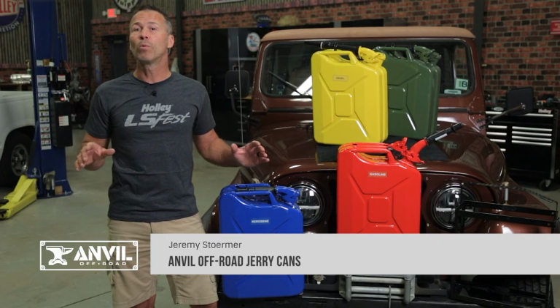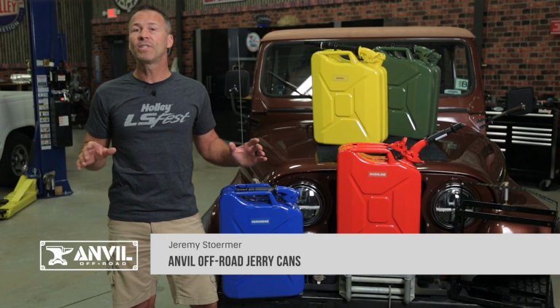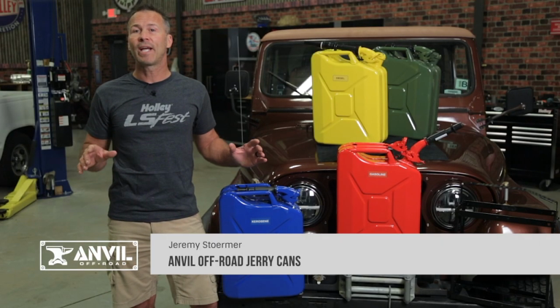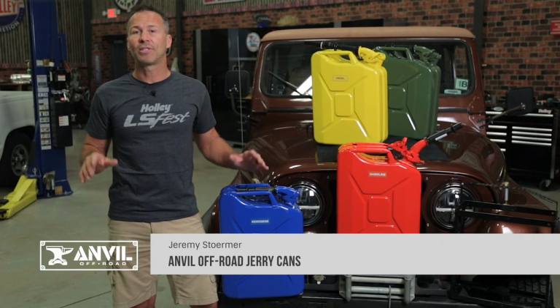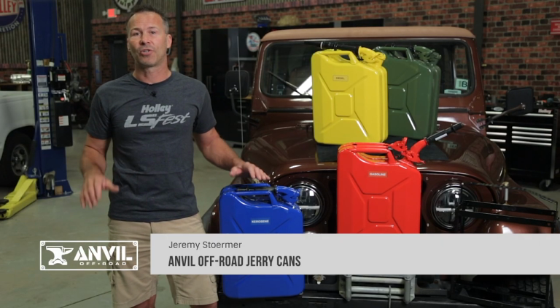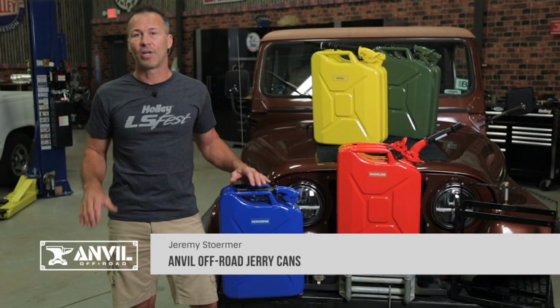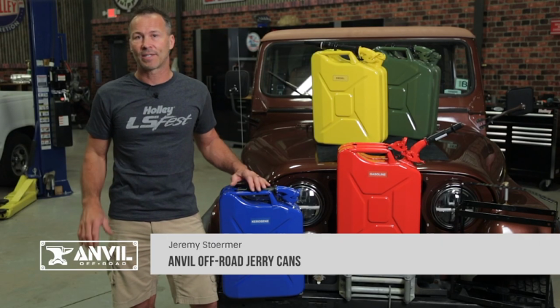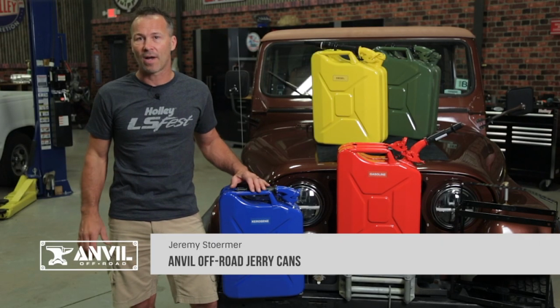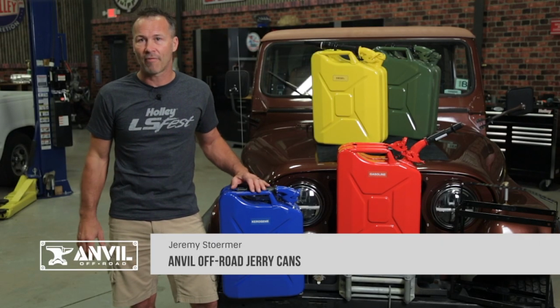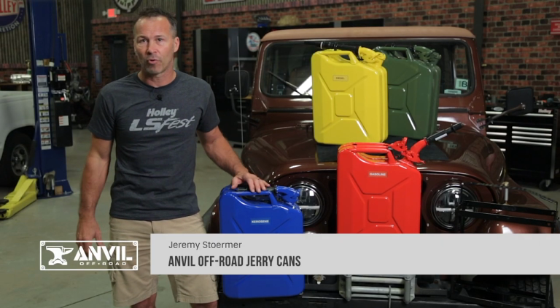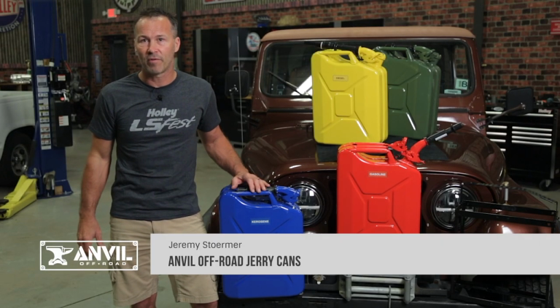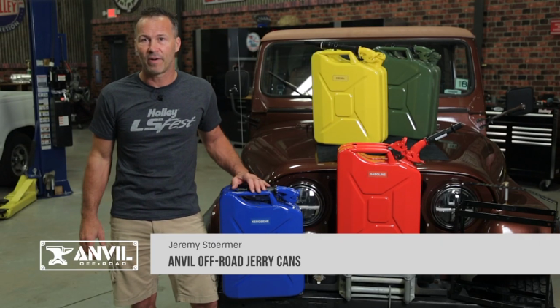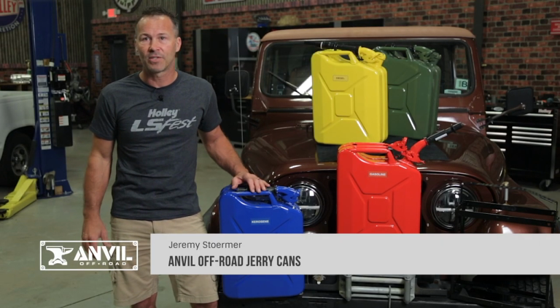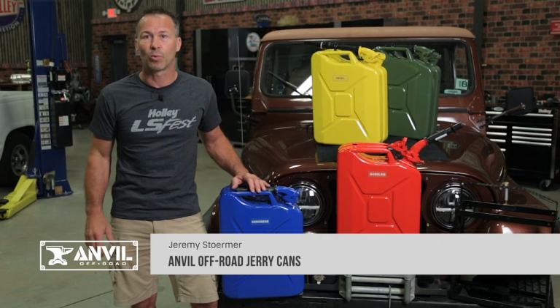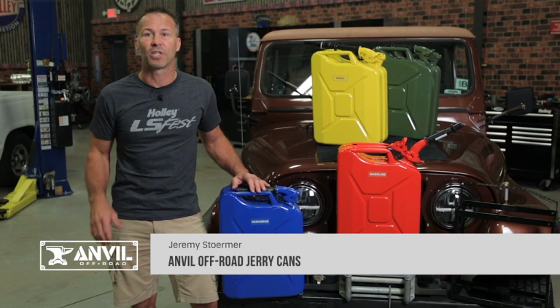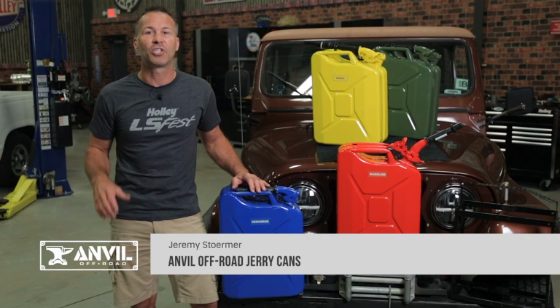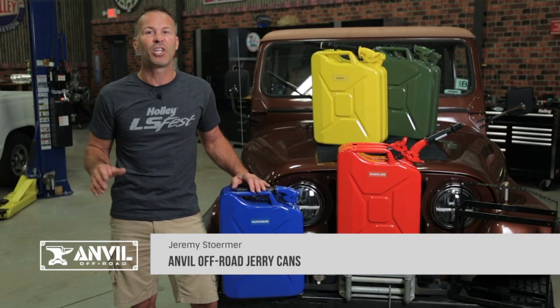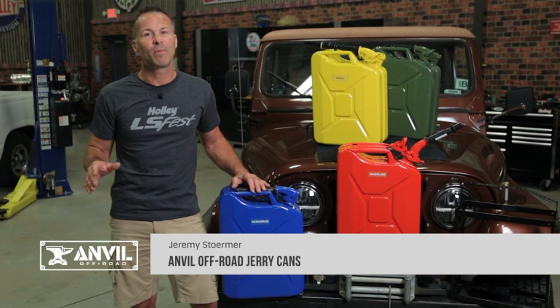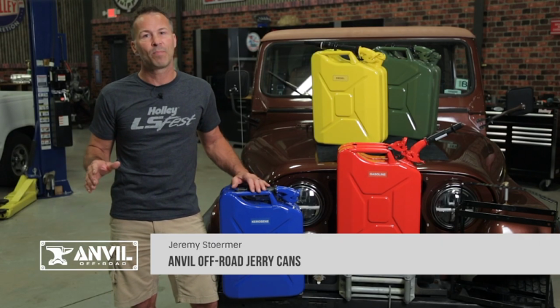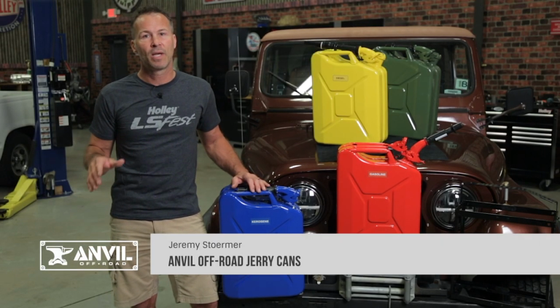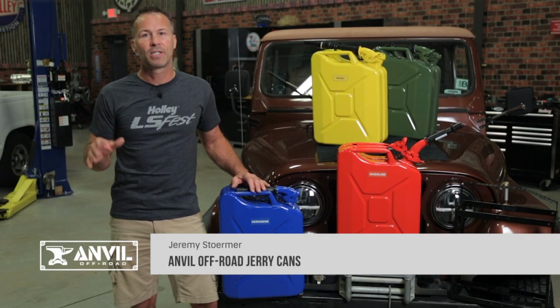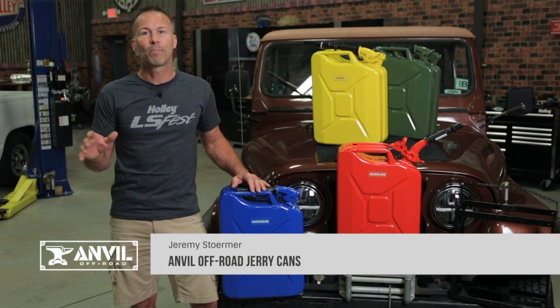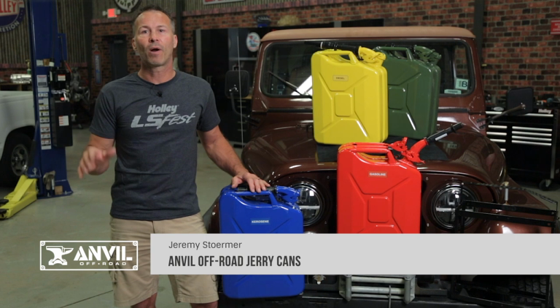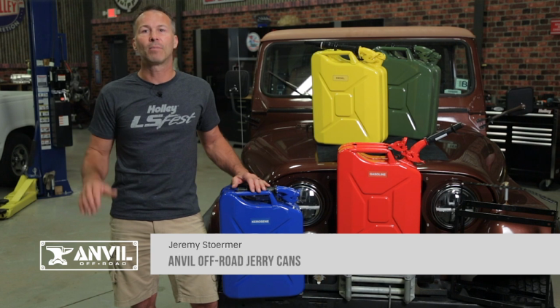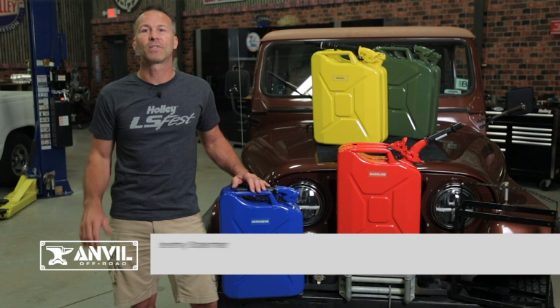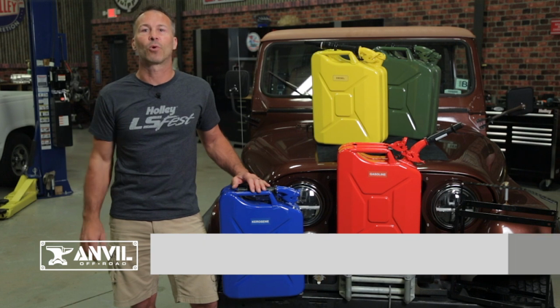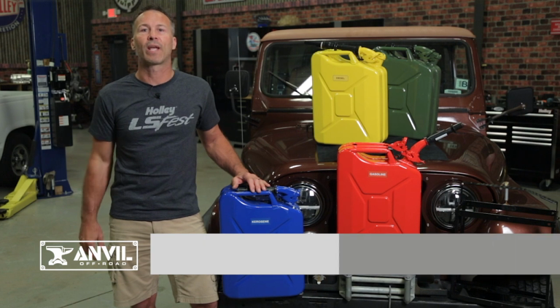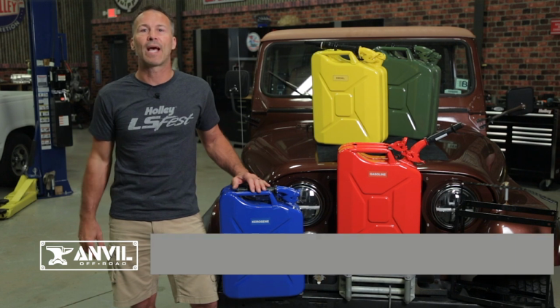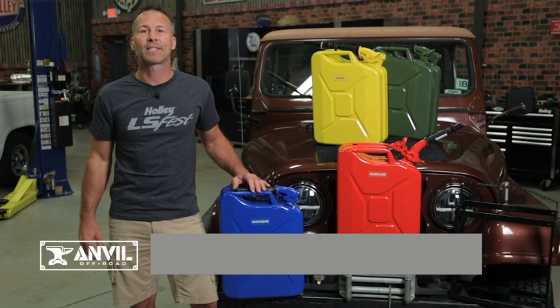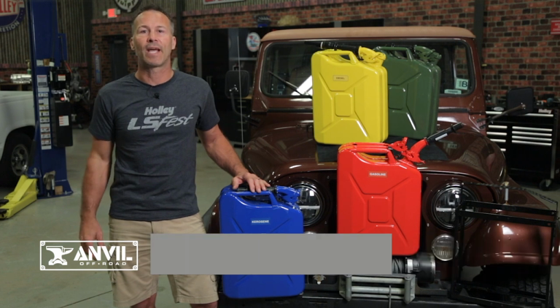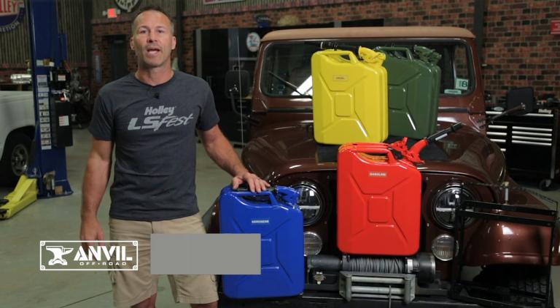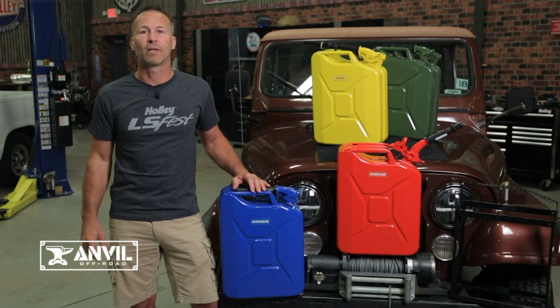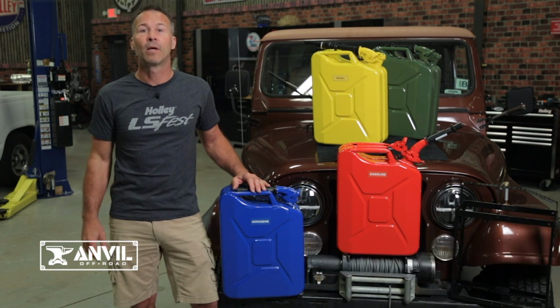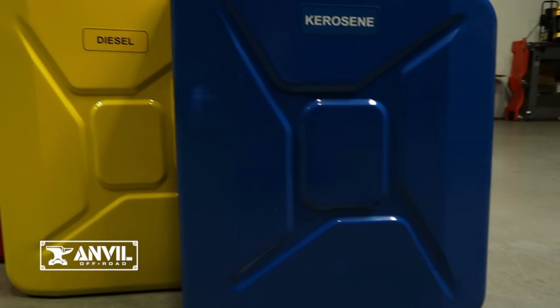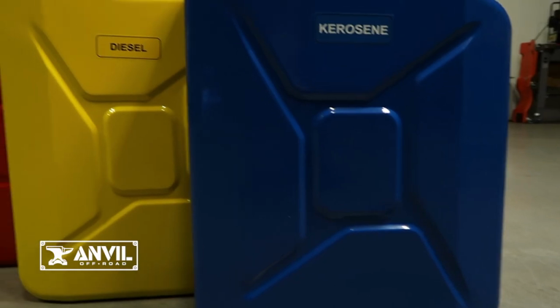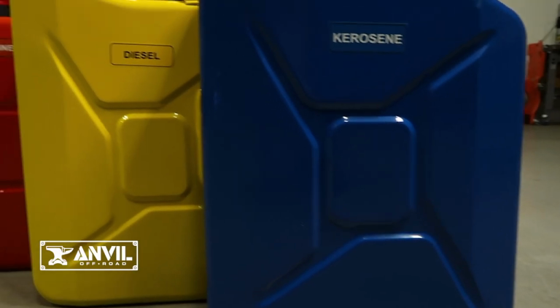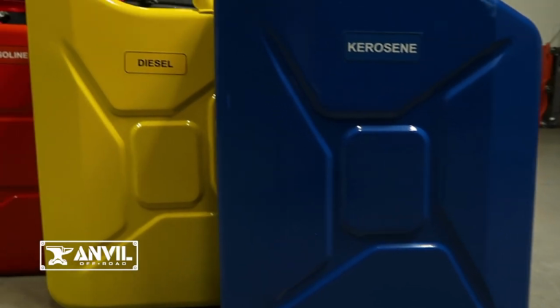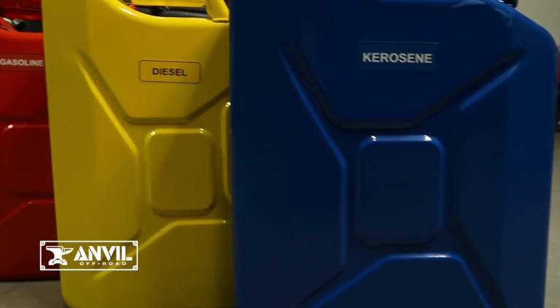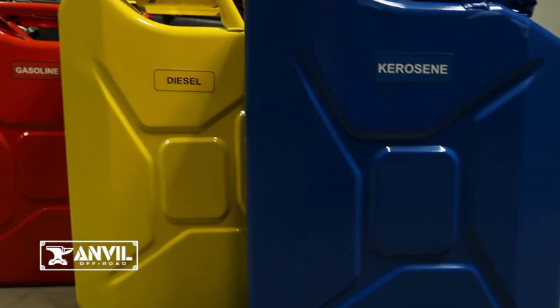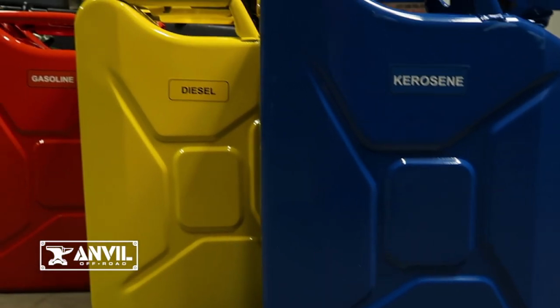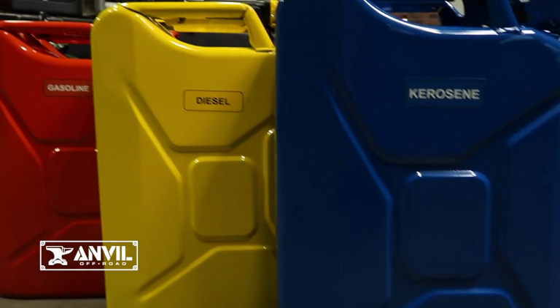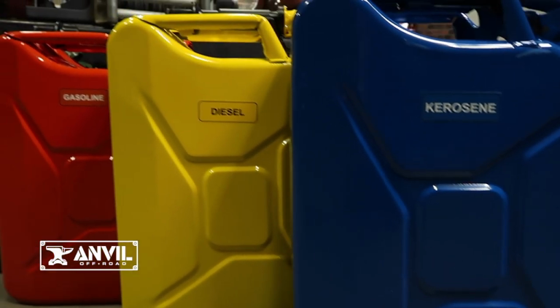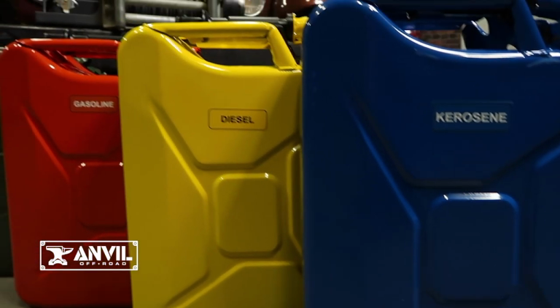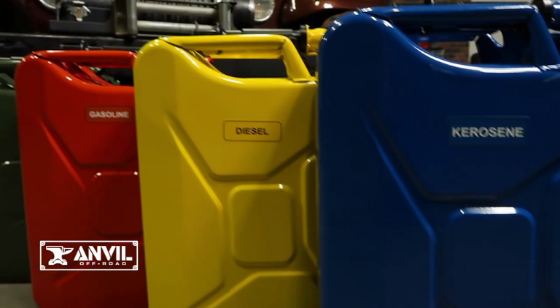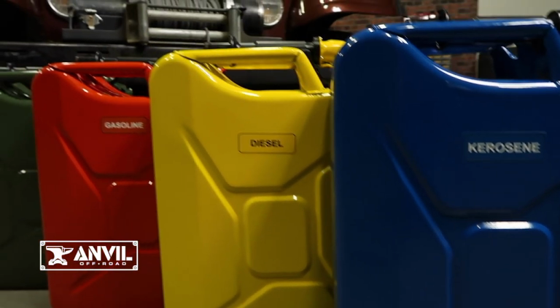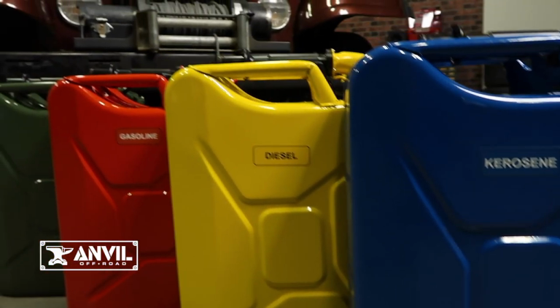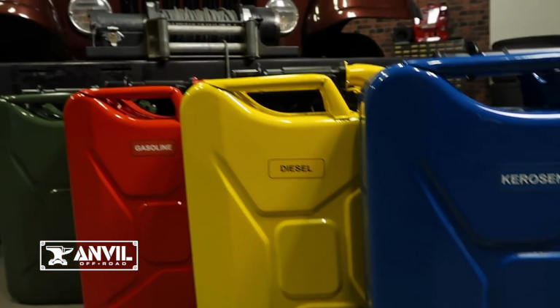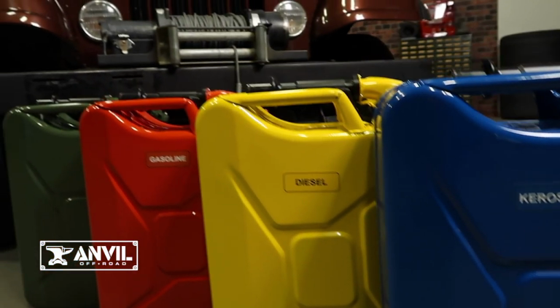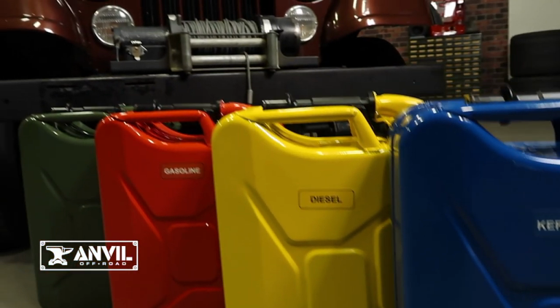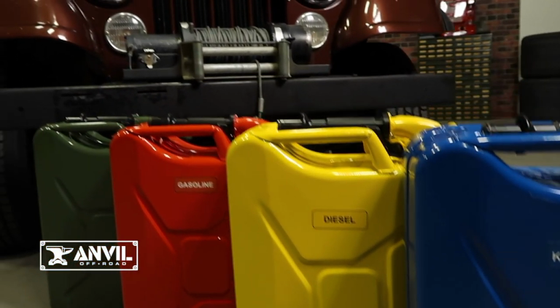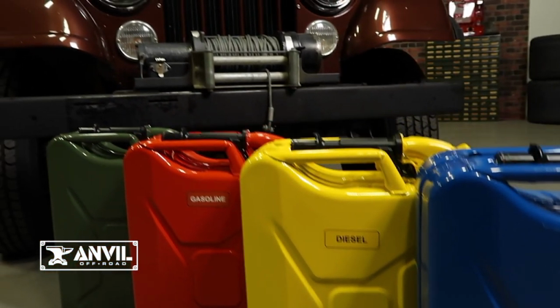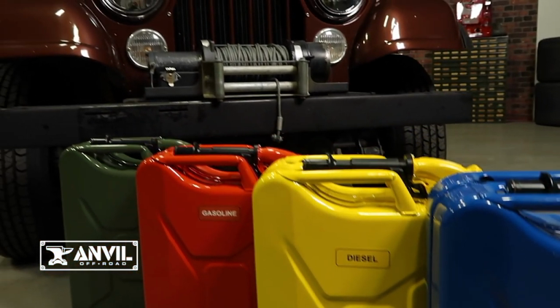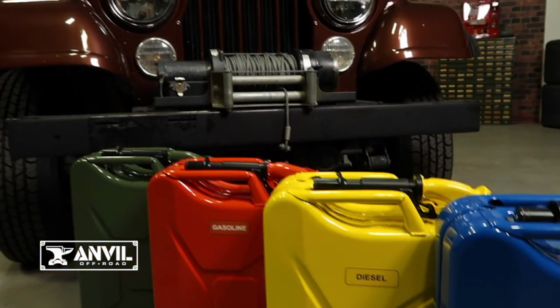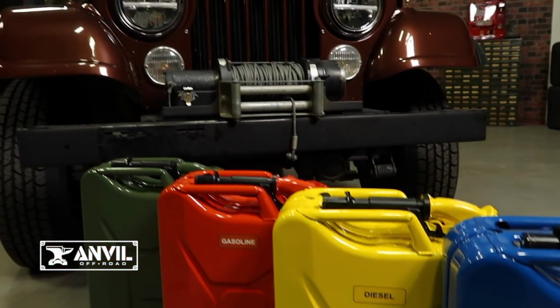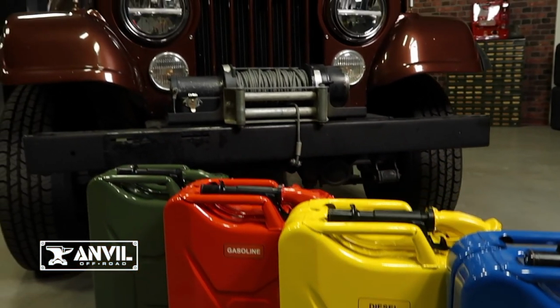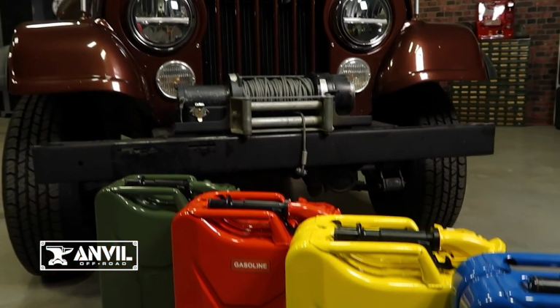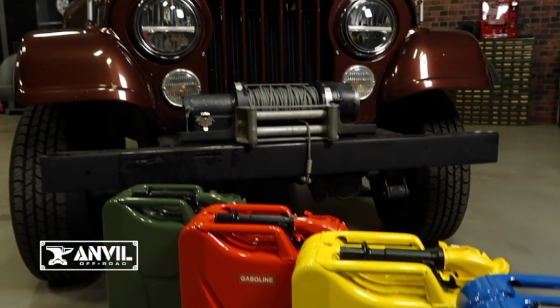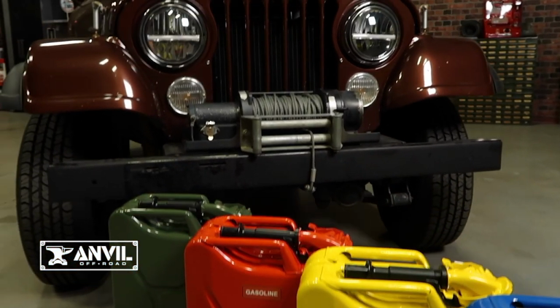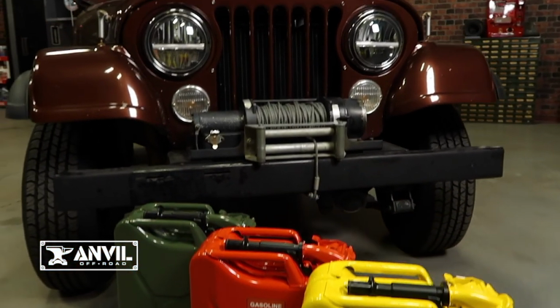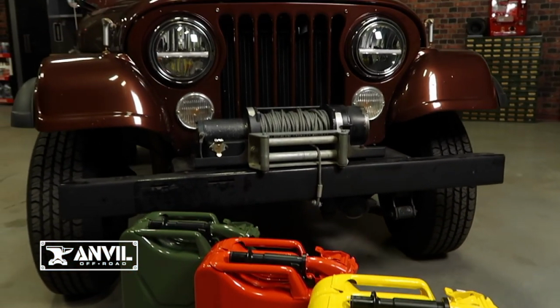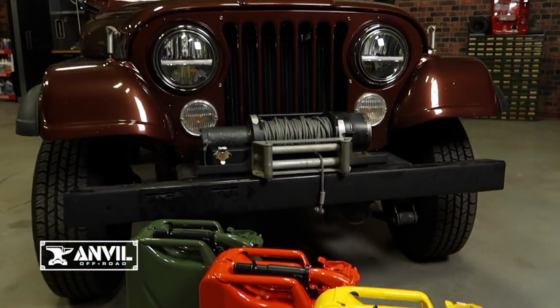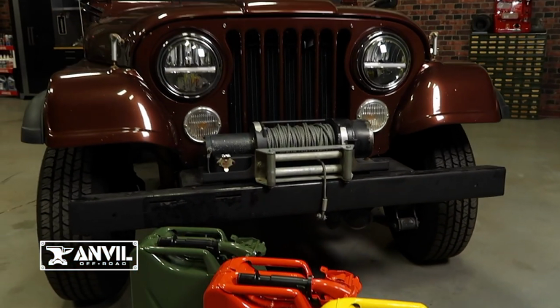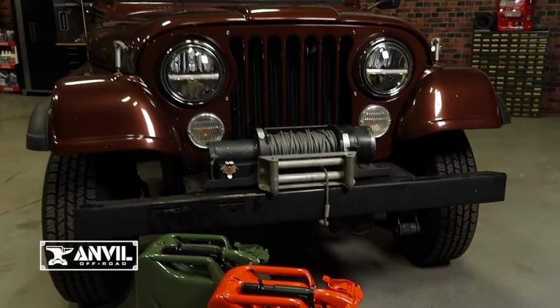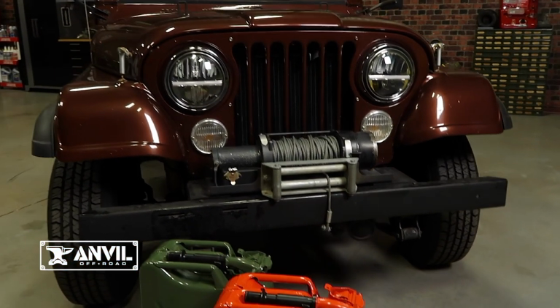Don't chance your next off-road adventure with a cheap department store gas can. Trust Anvil to keep your reserve fuel supply safe and secure.